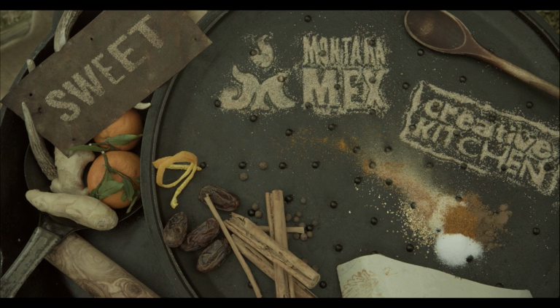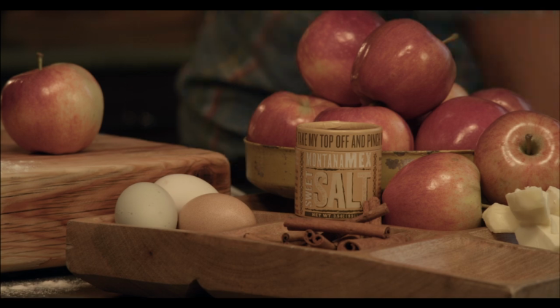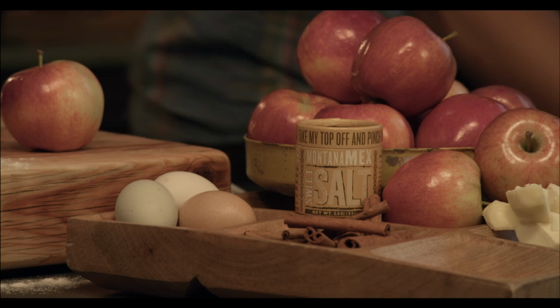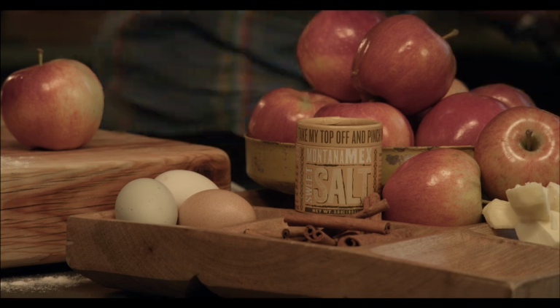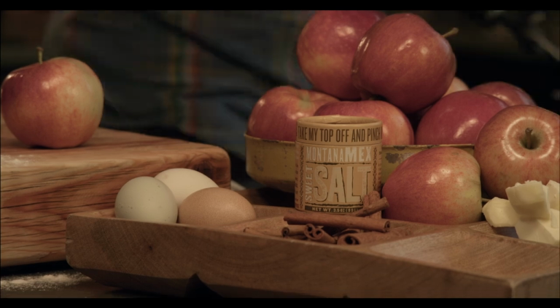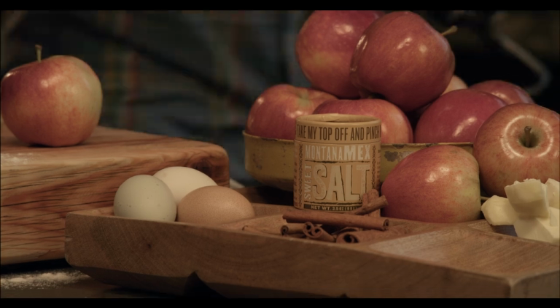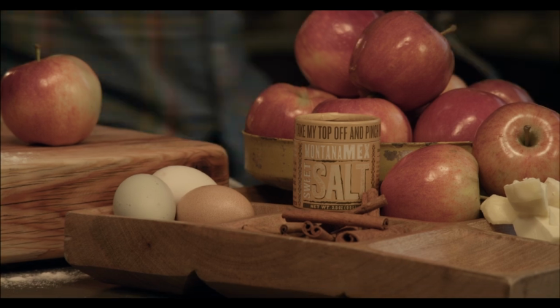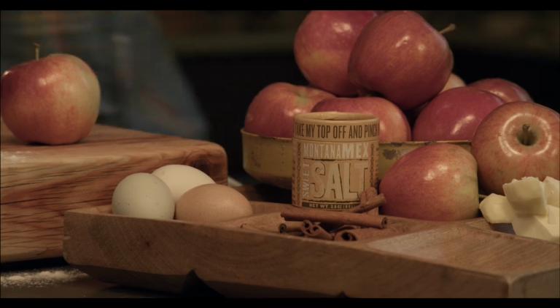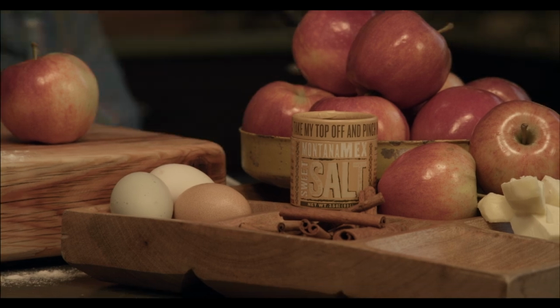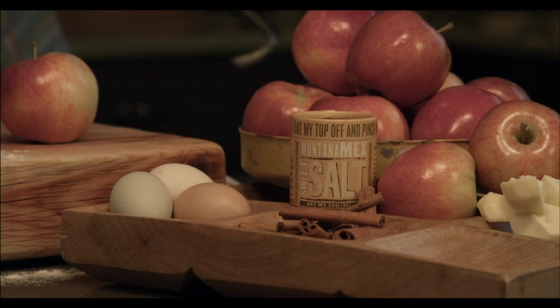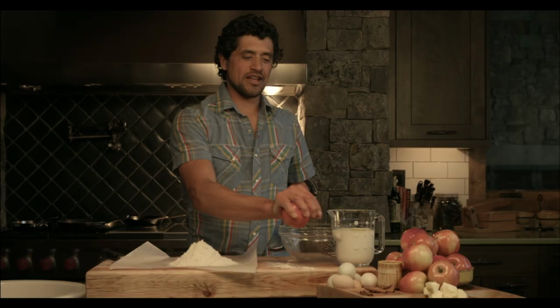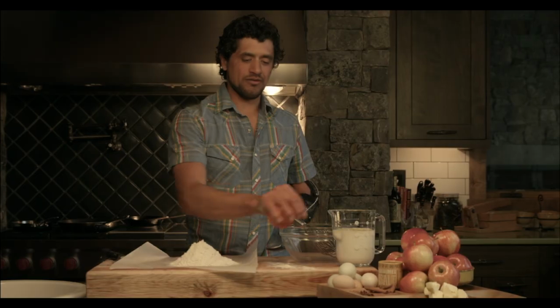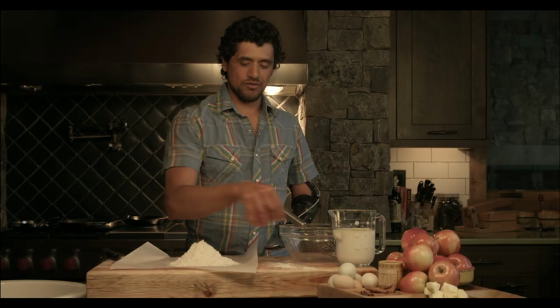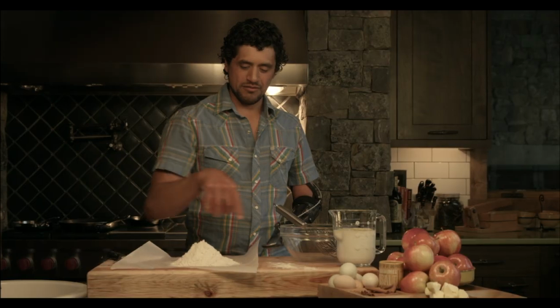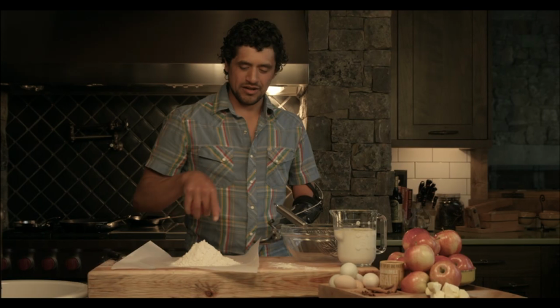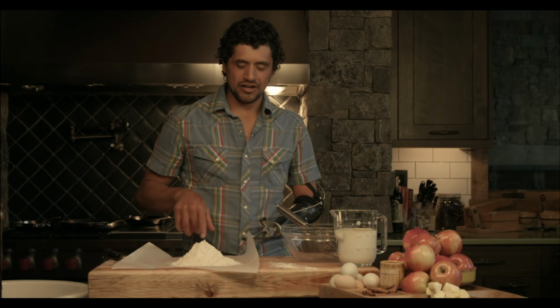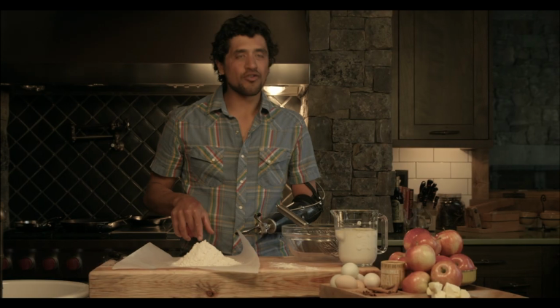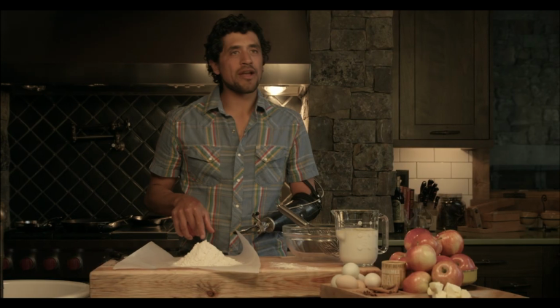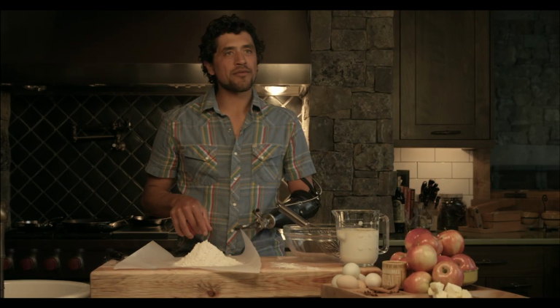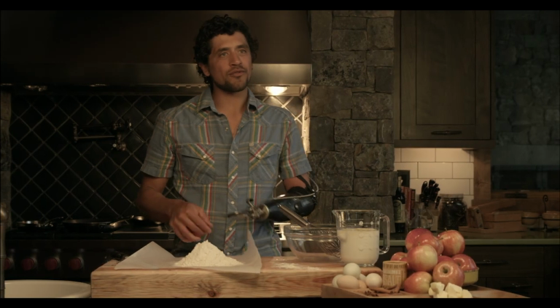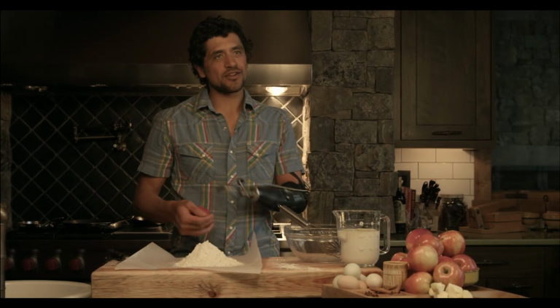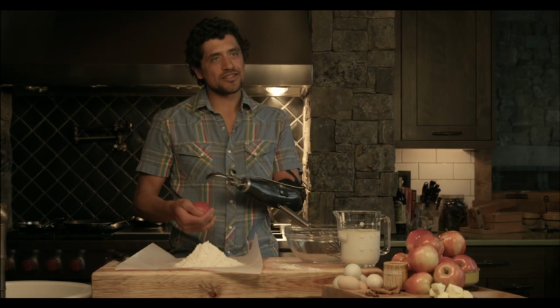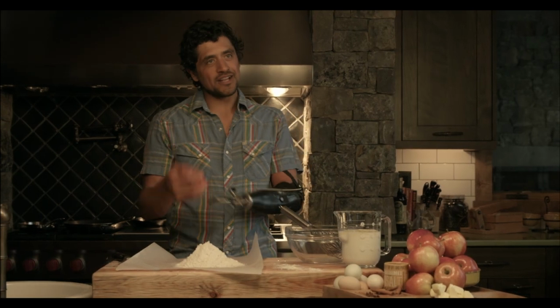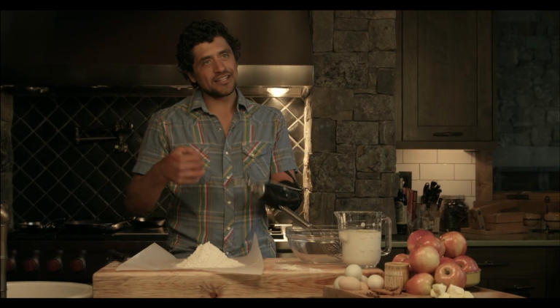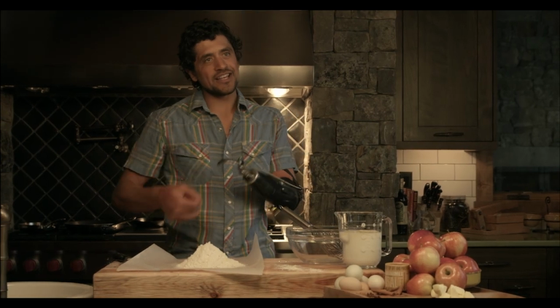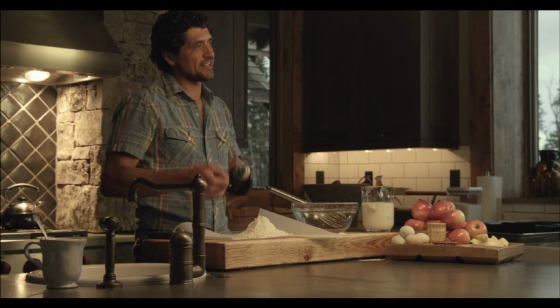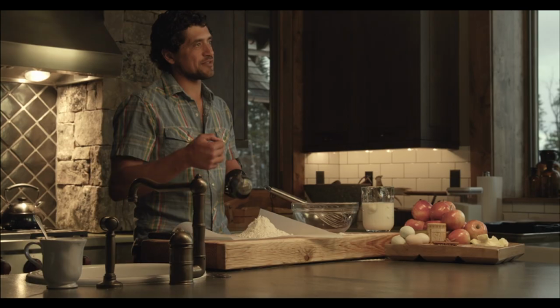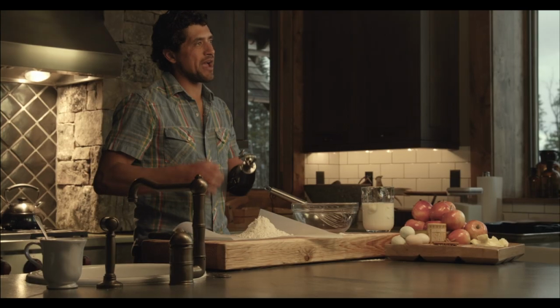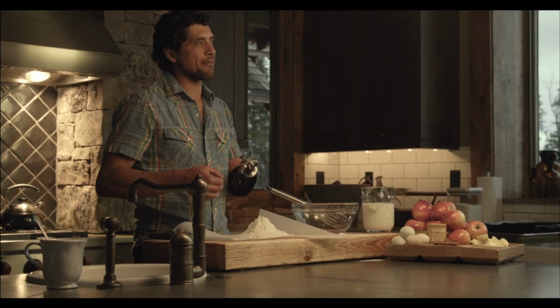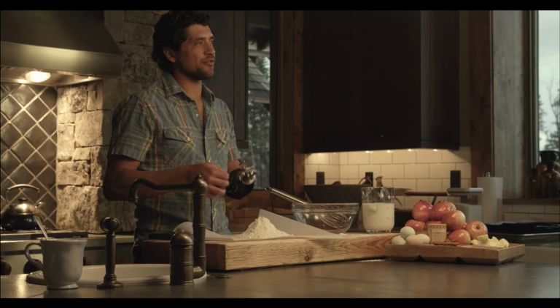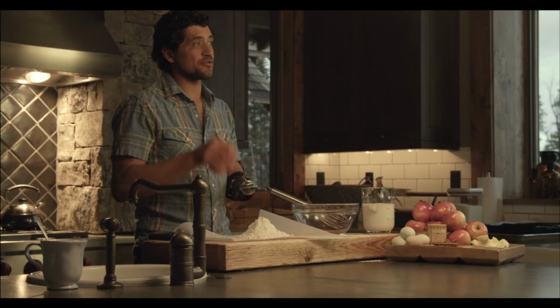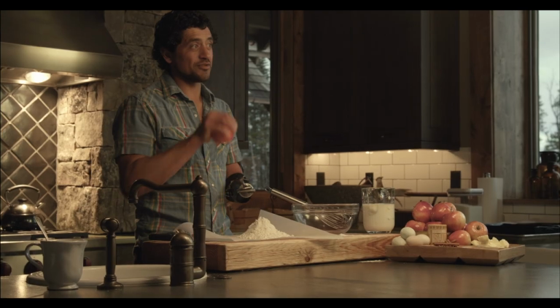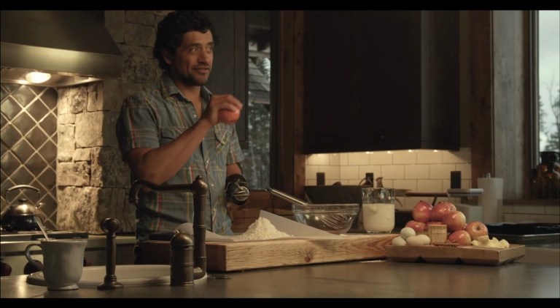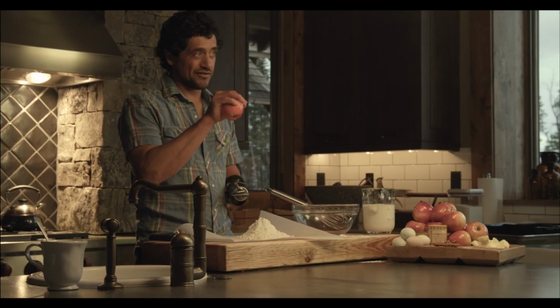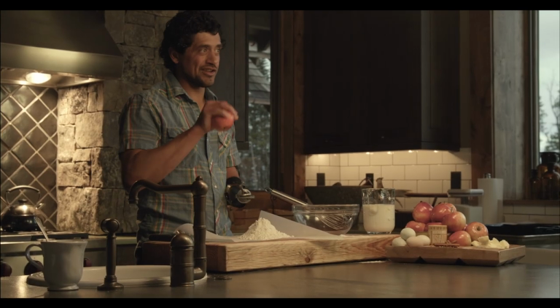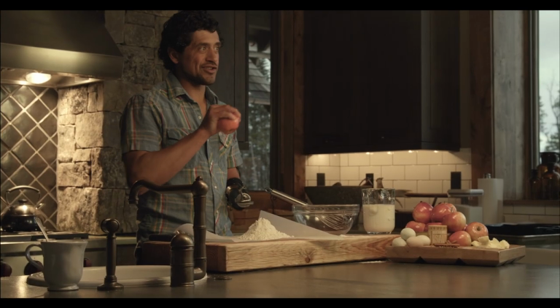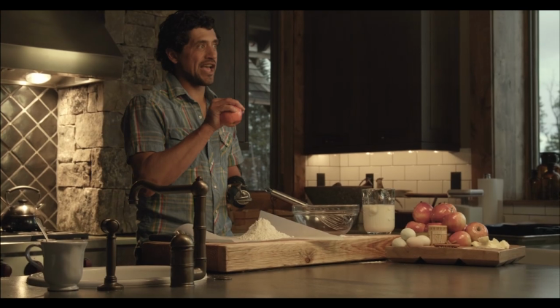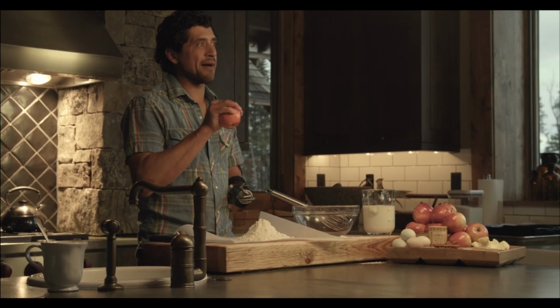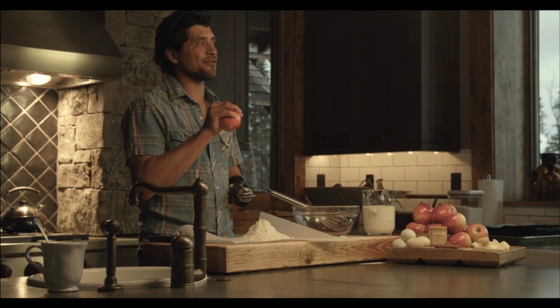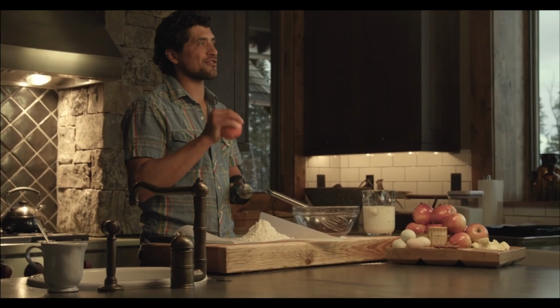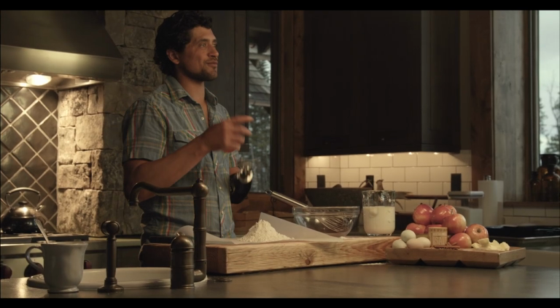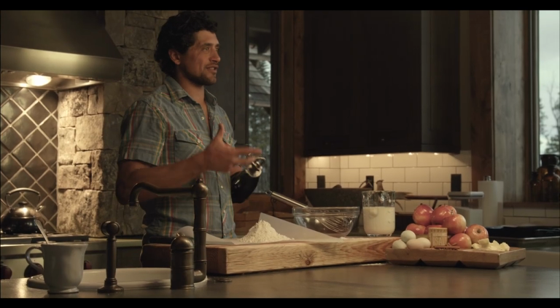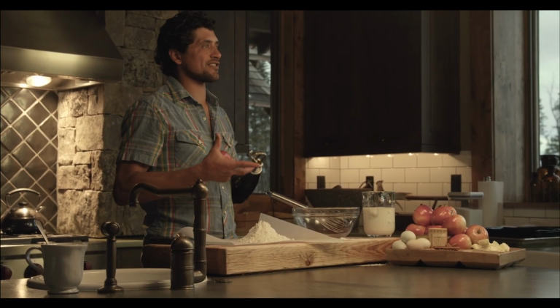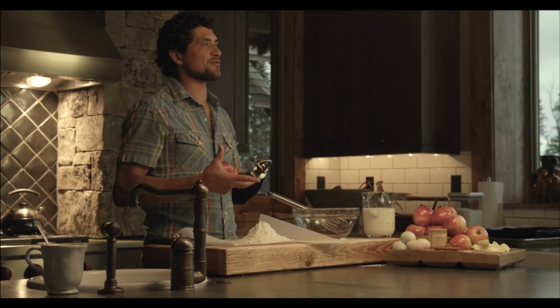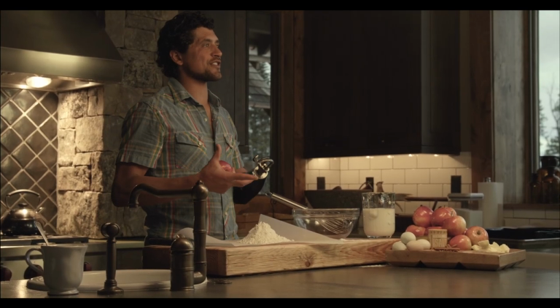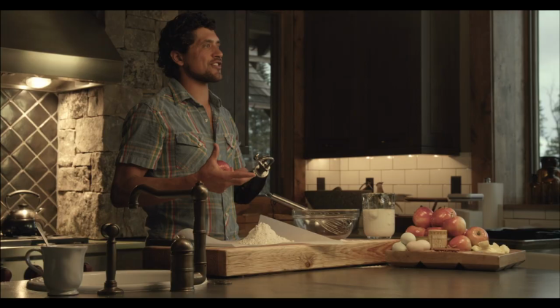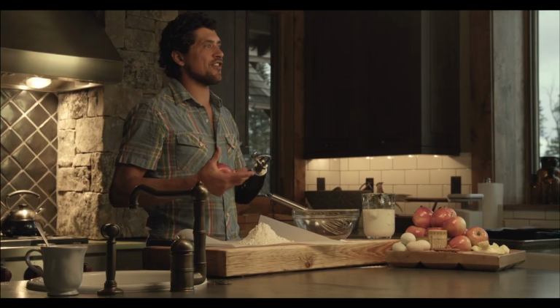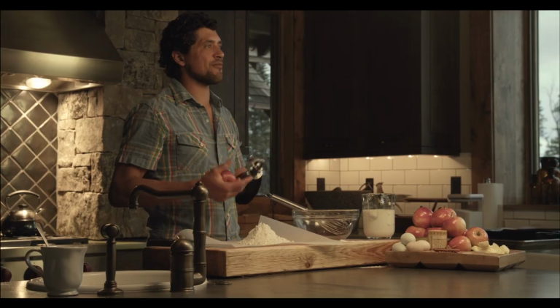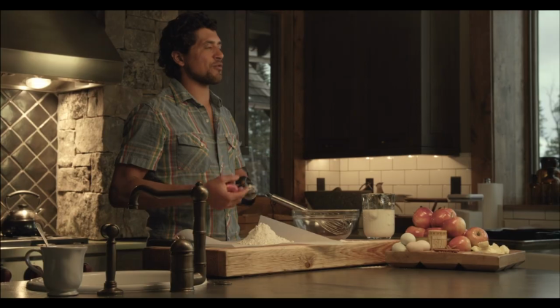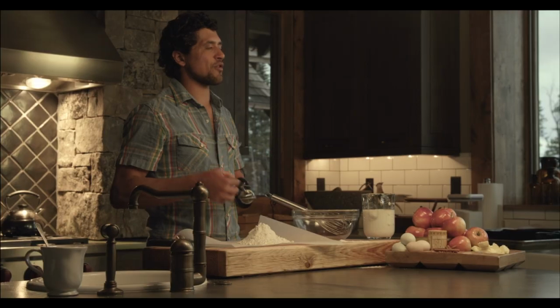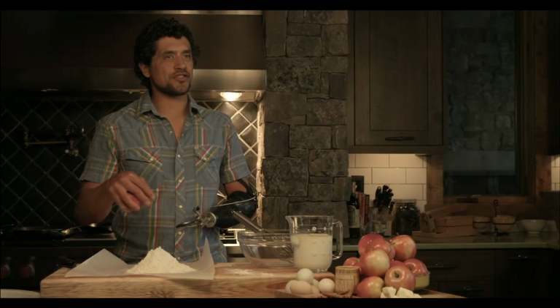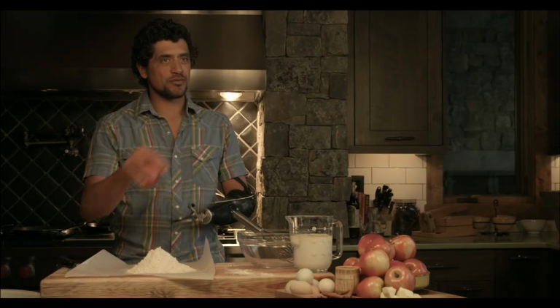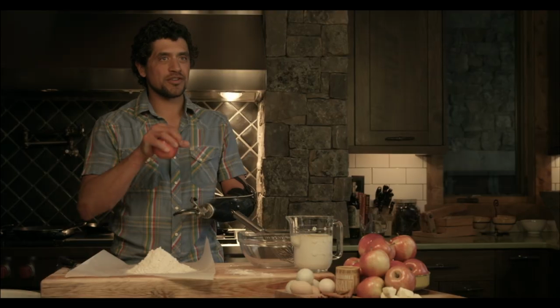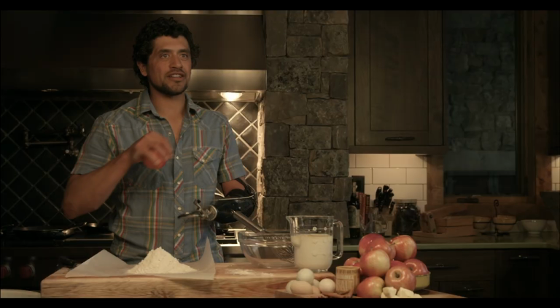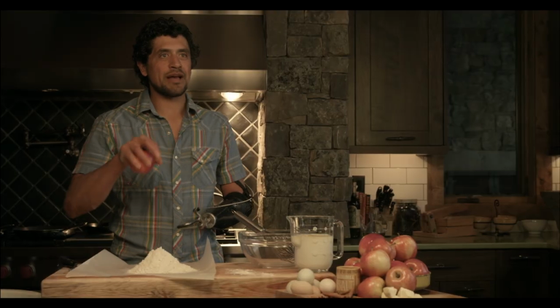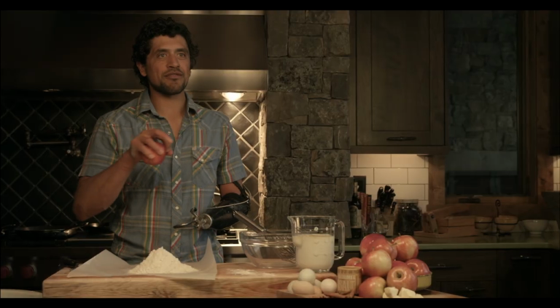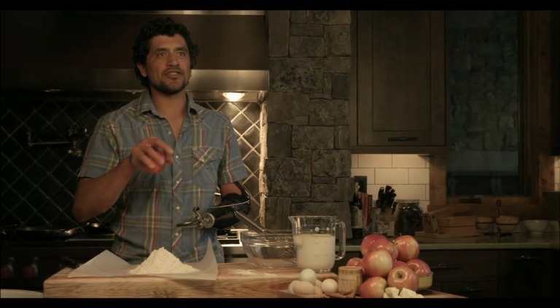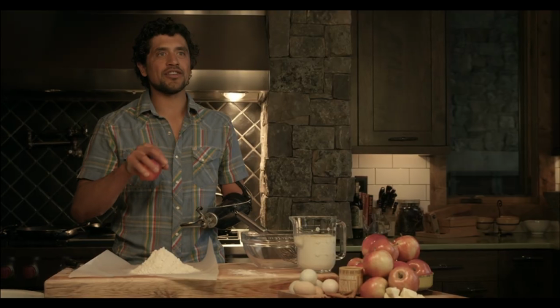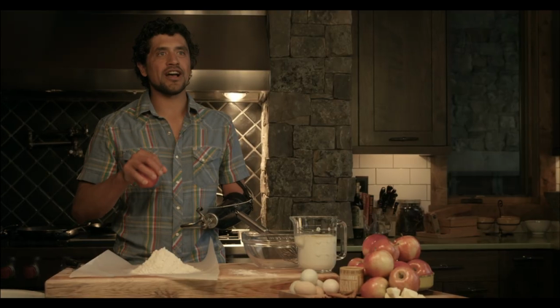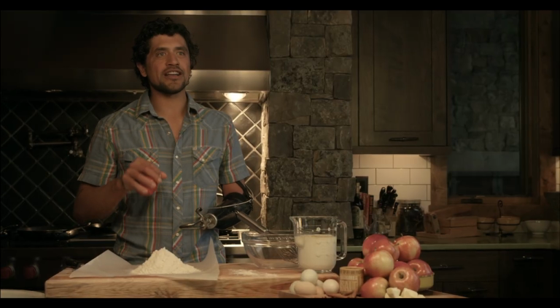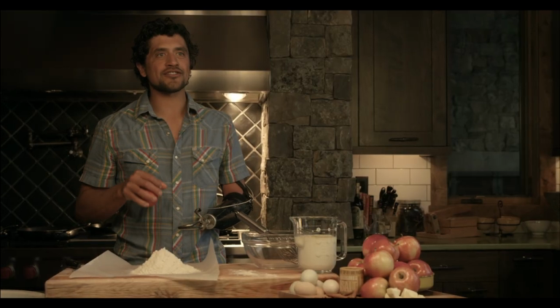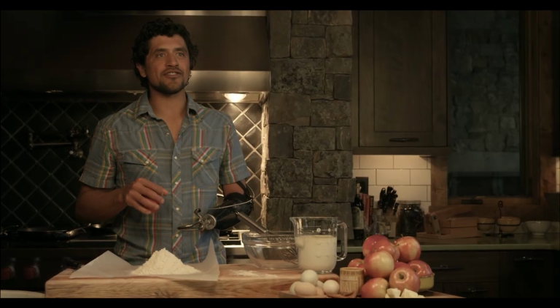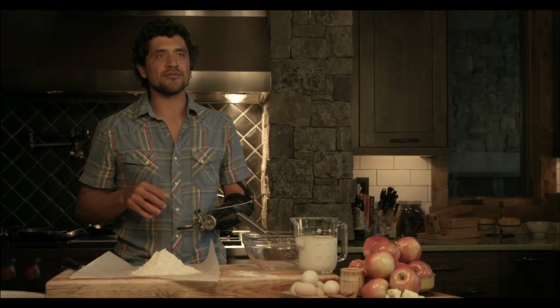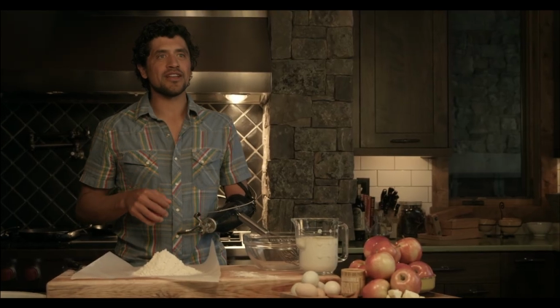We're gonna use the sweet salt today. We're gonna make a crepe. We're gonna saute some apples. We're gonna finish the apples with the sweet salt, but we're also gonna put it on top of the vanilla ice cream.